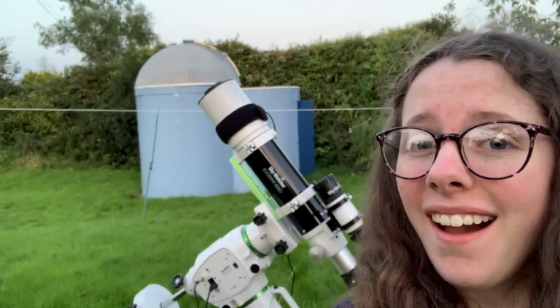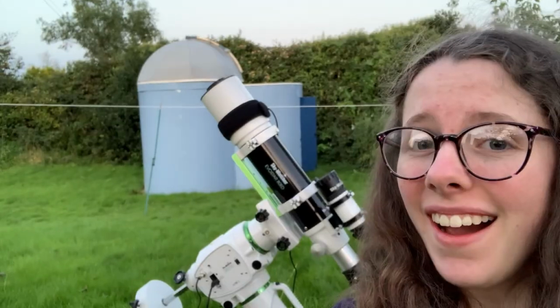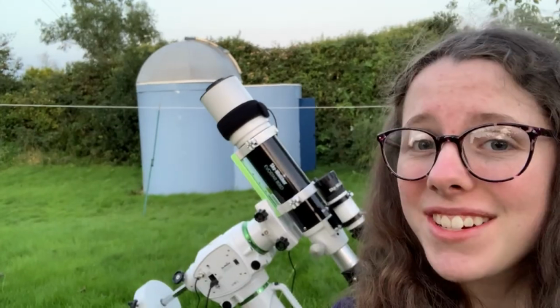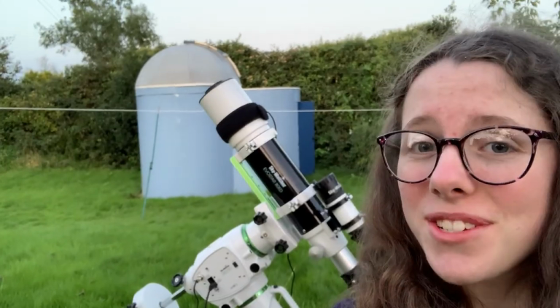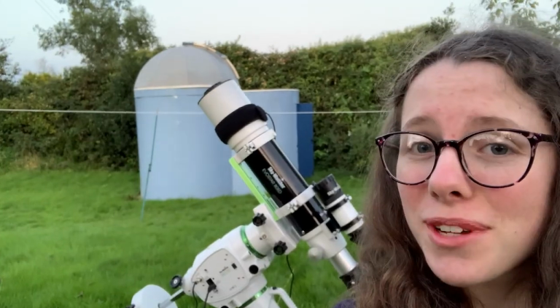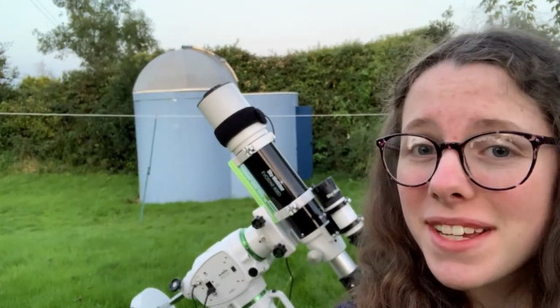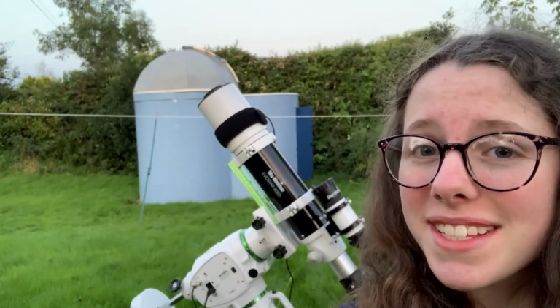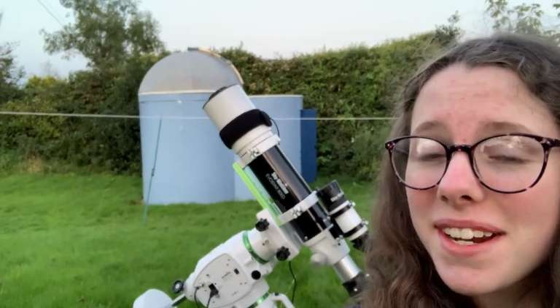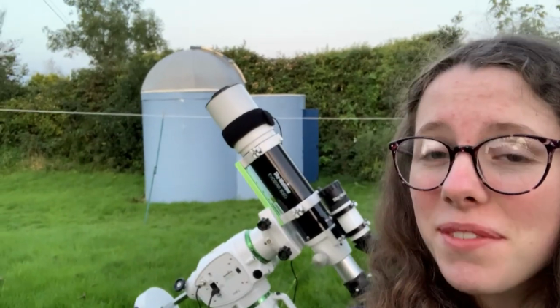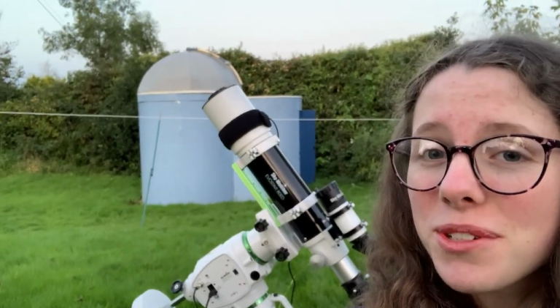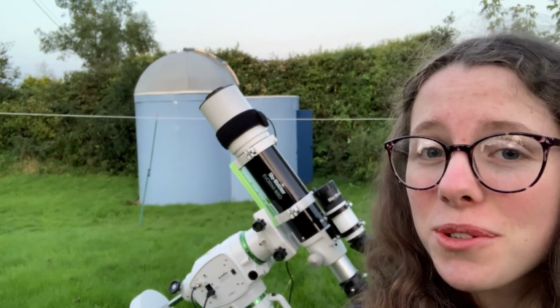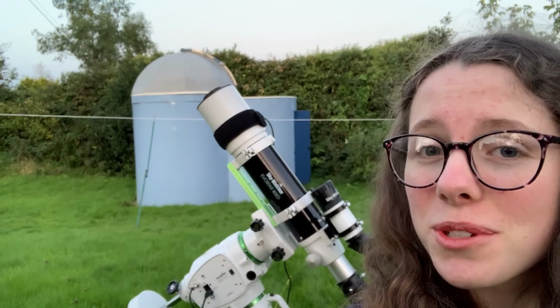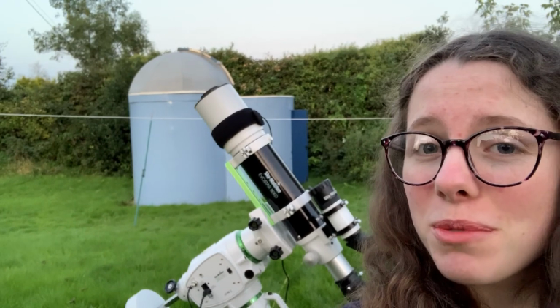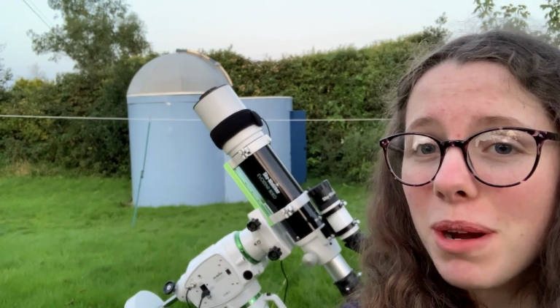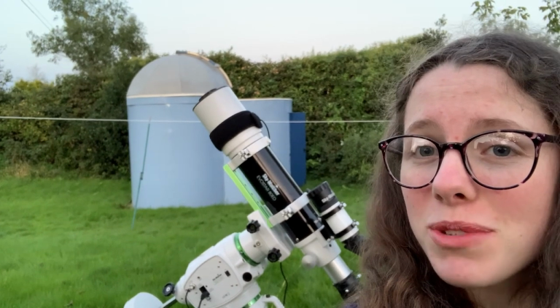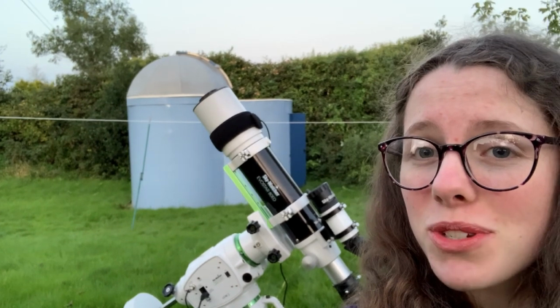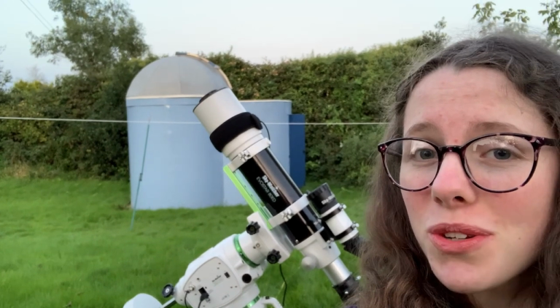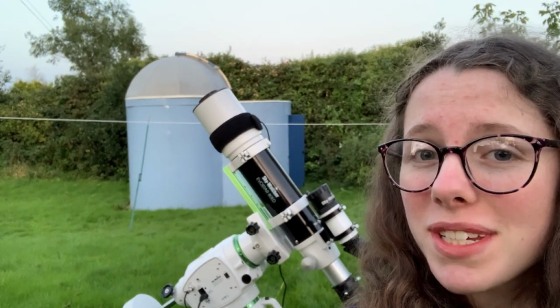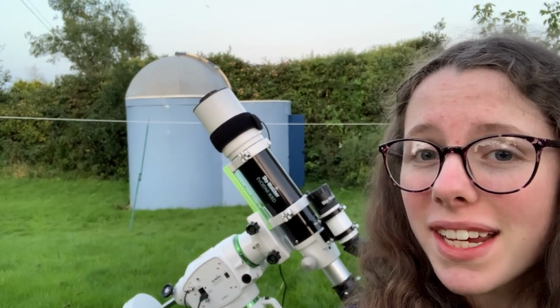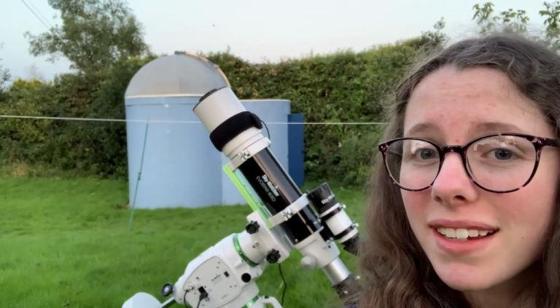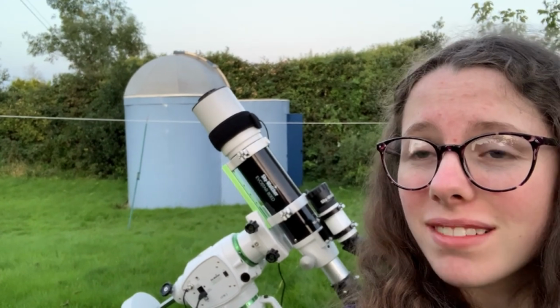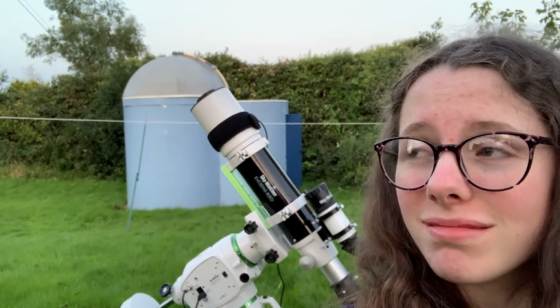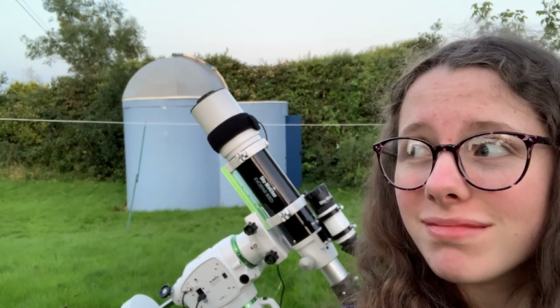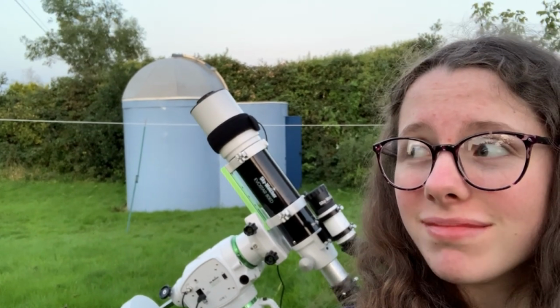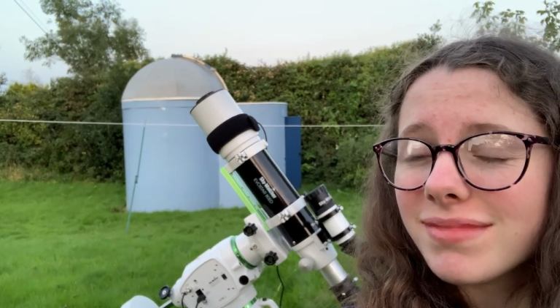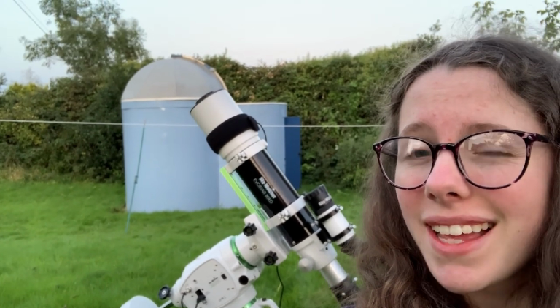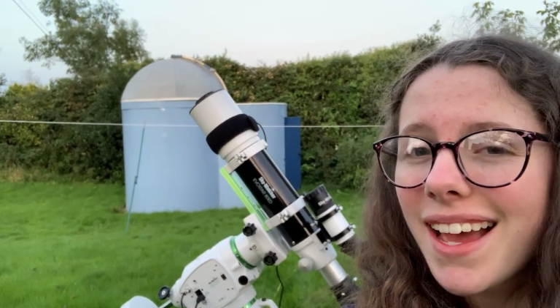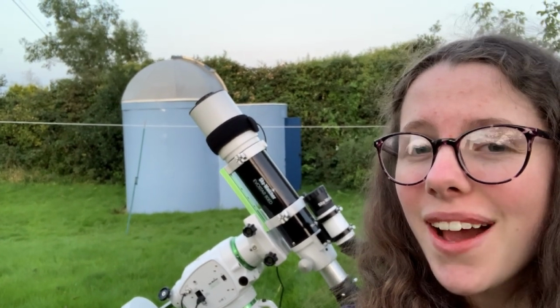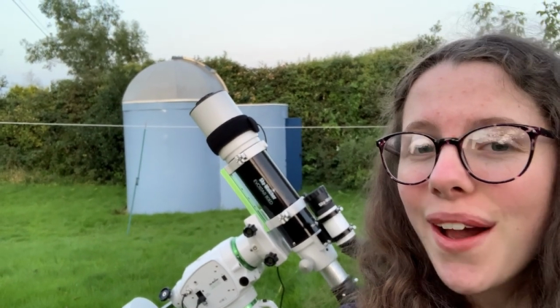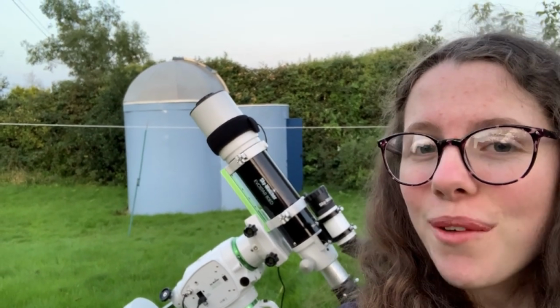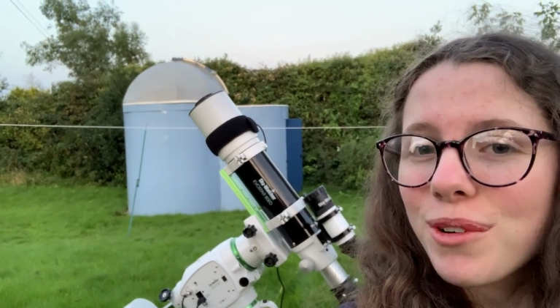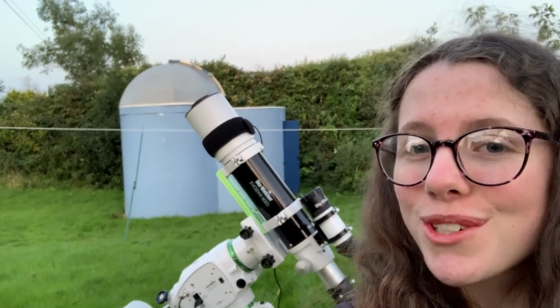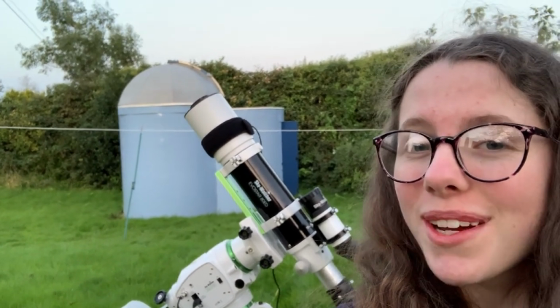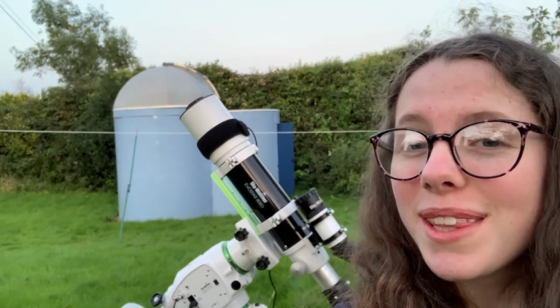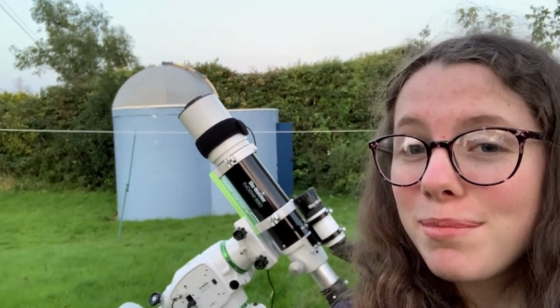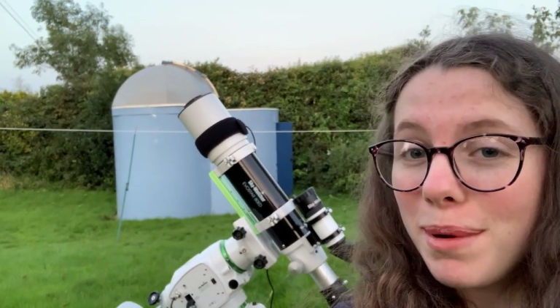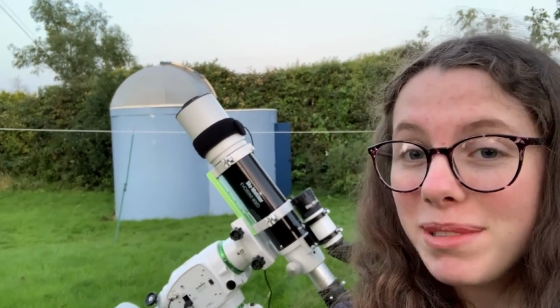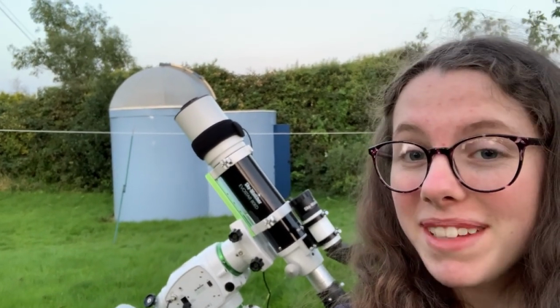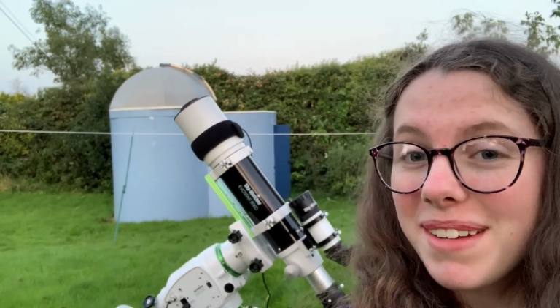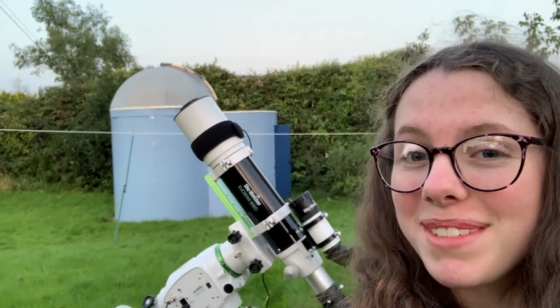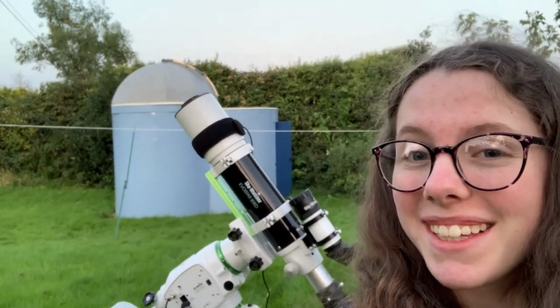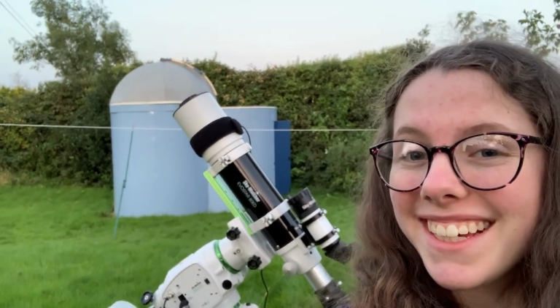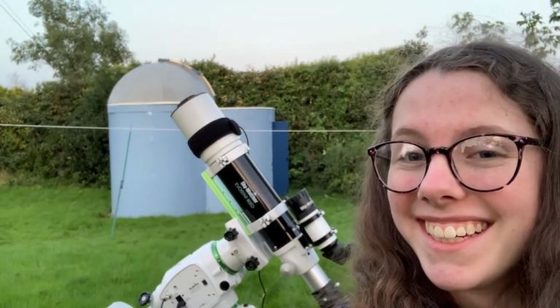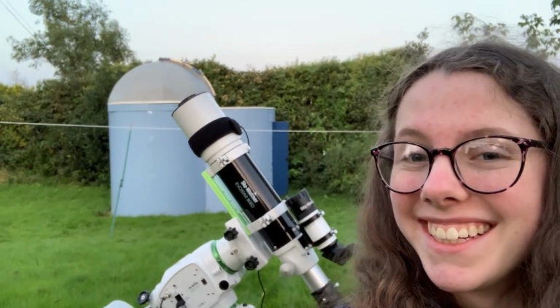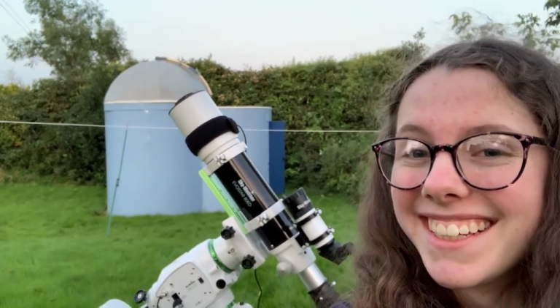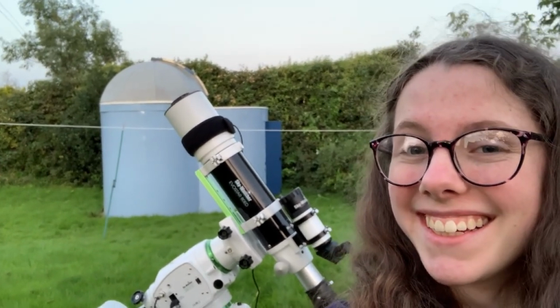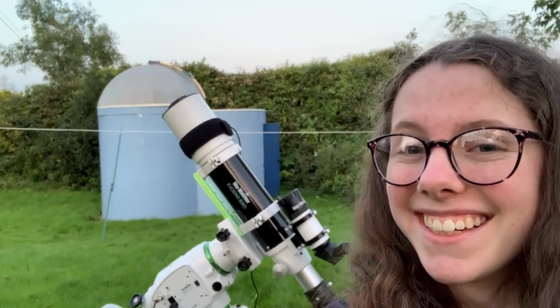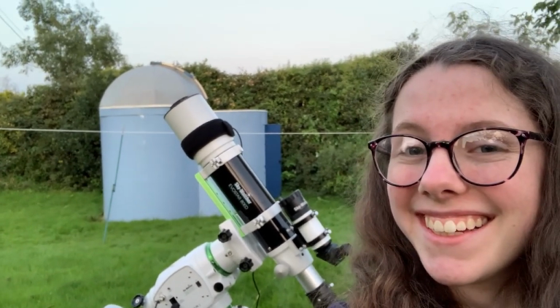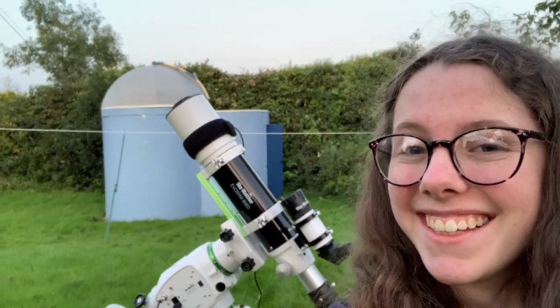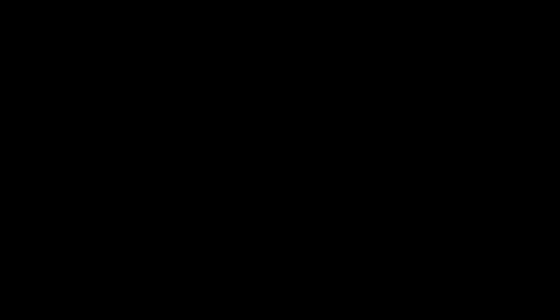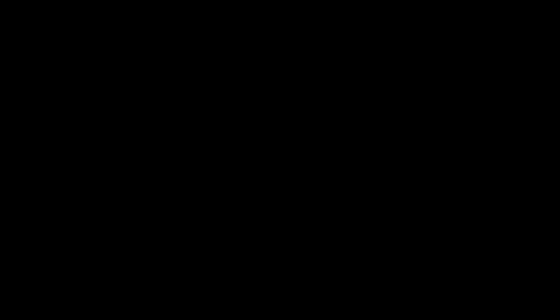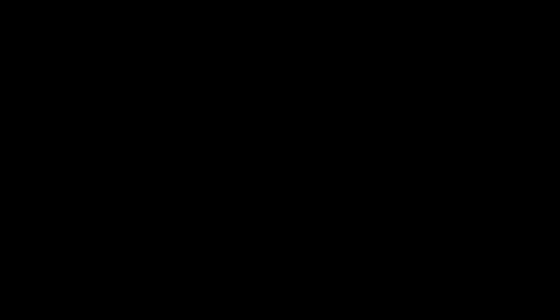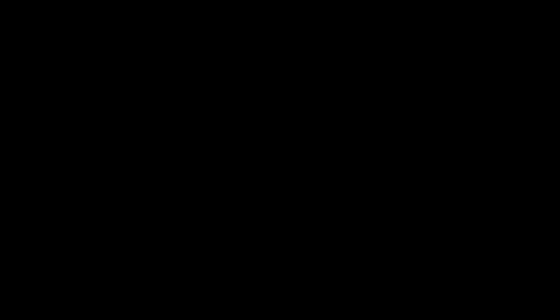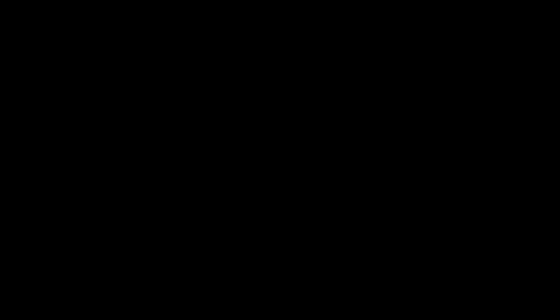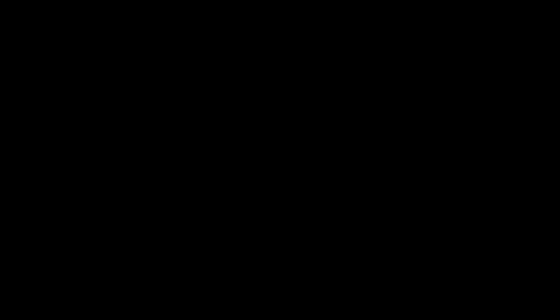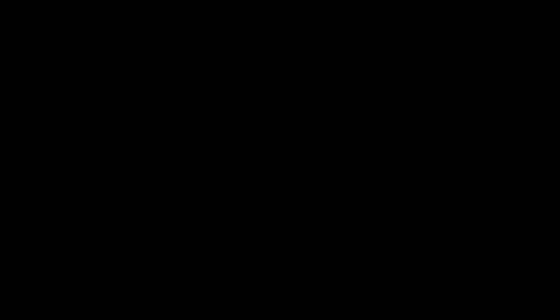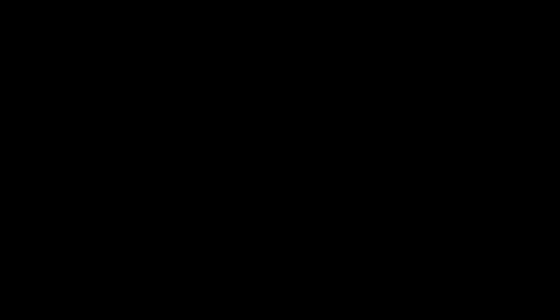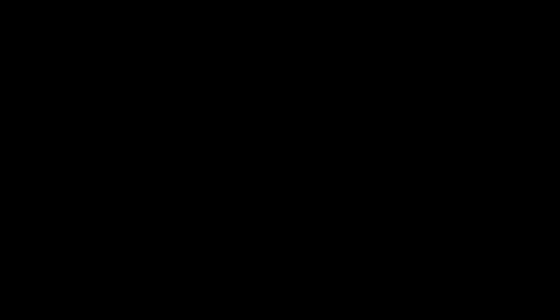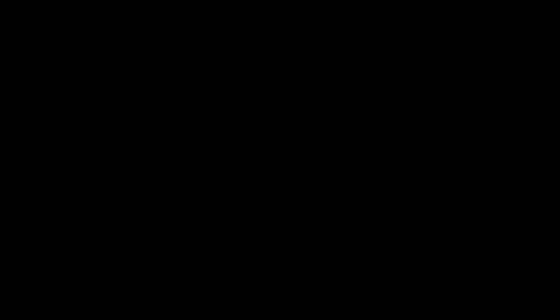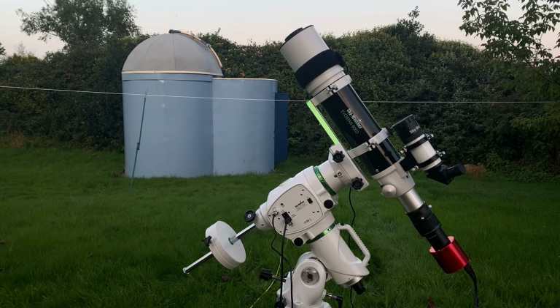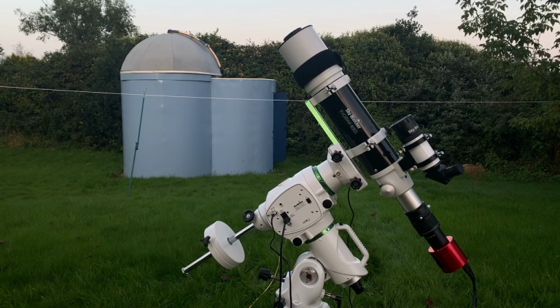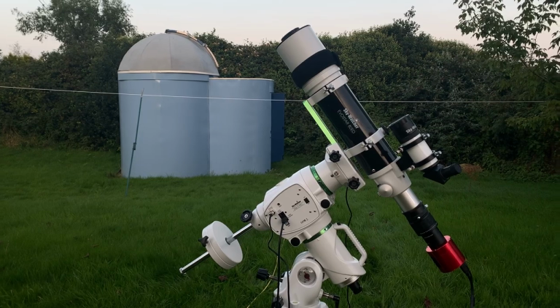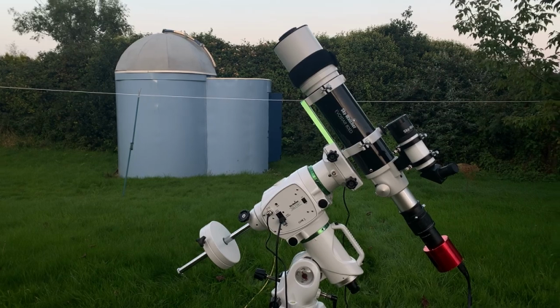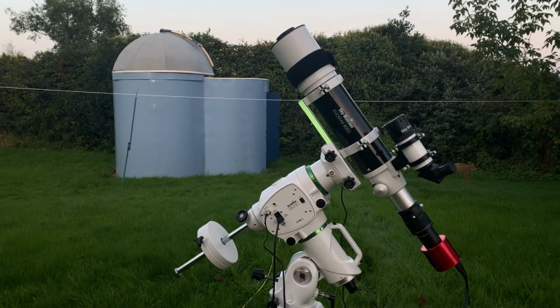I just realised I never told you what I was shooting — we're shooting the Bubble Nebula! Let's get it!